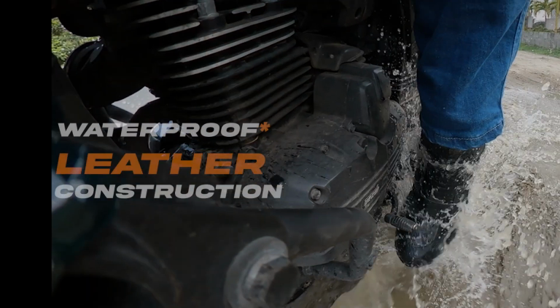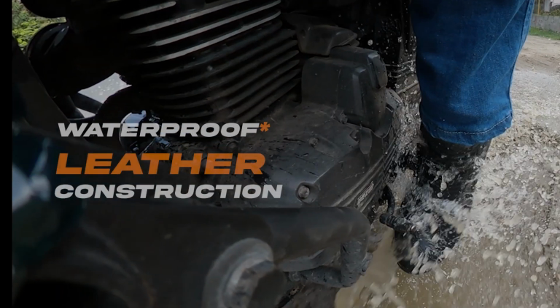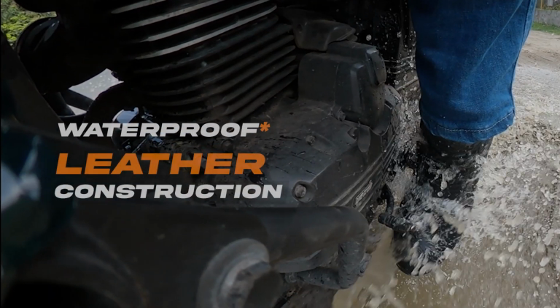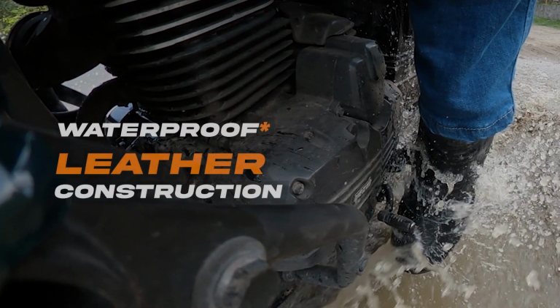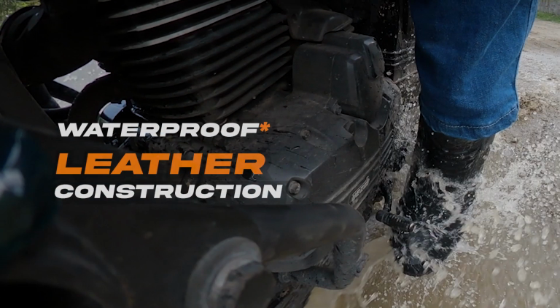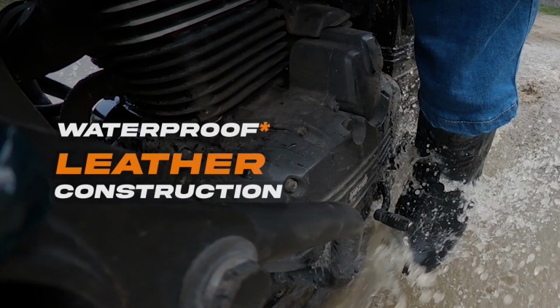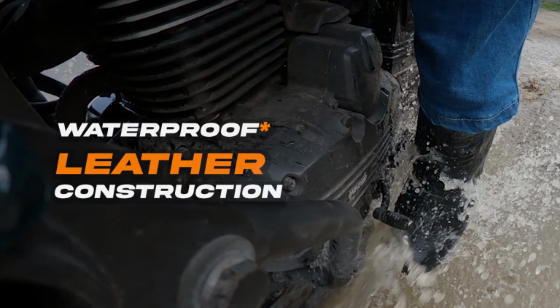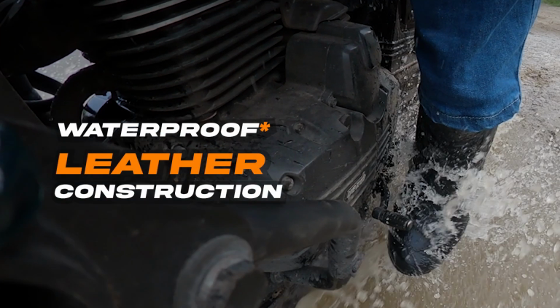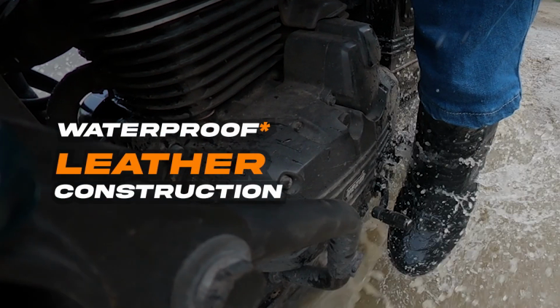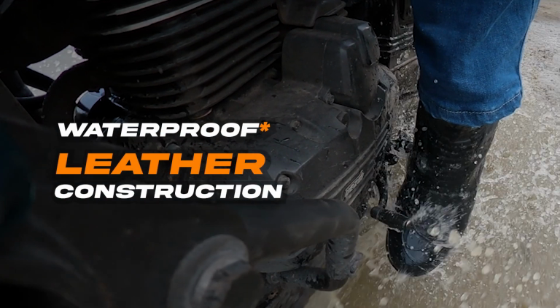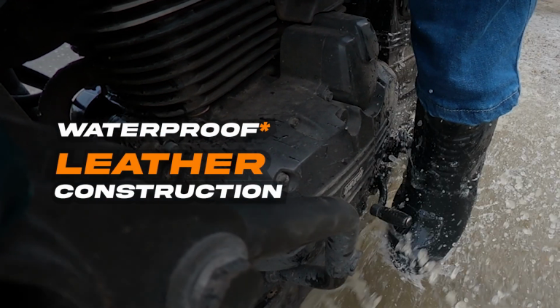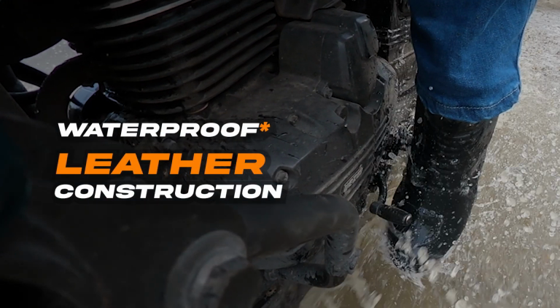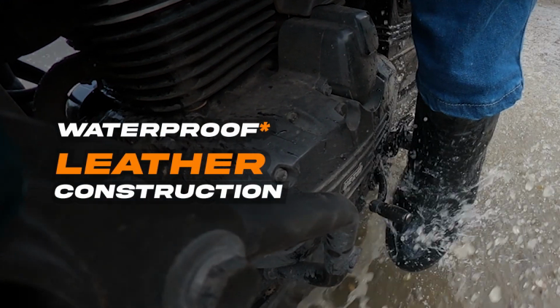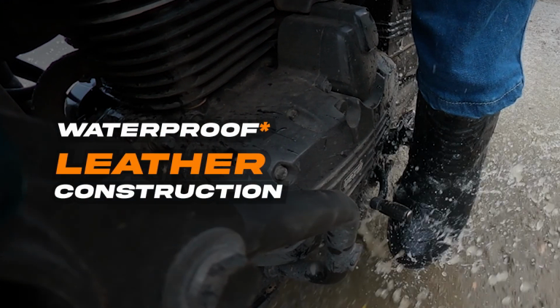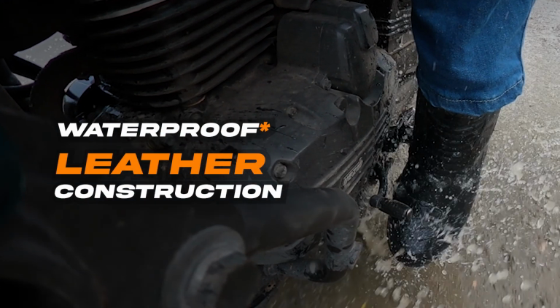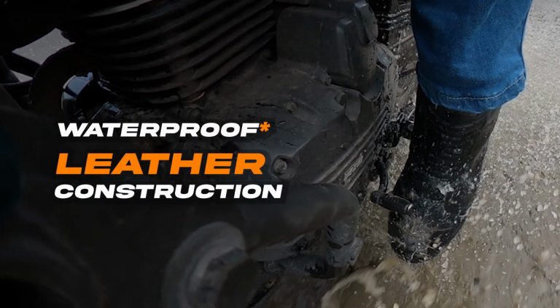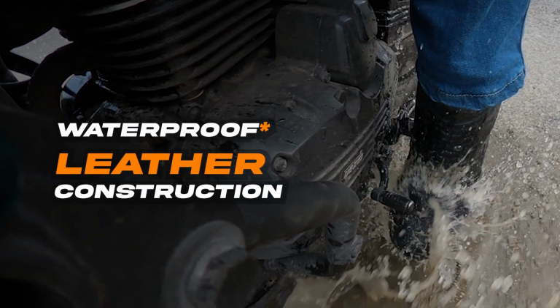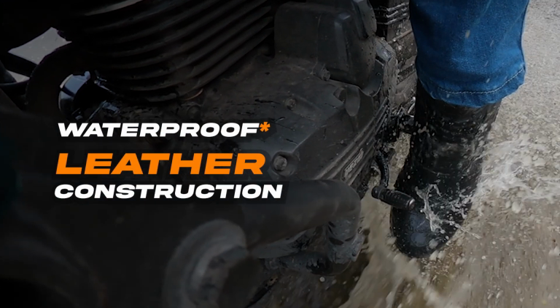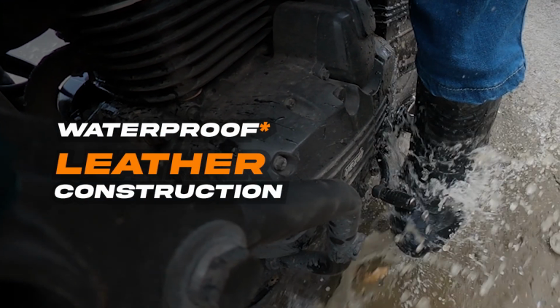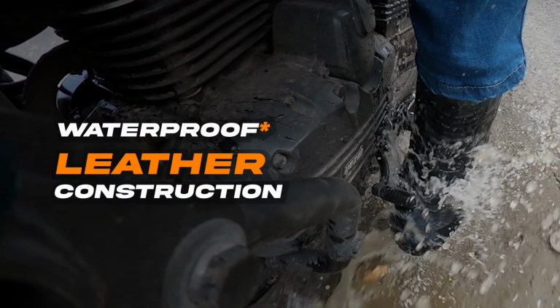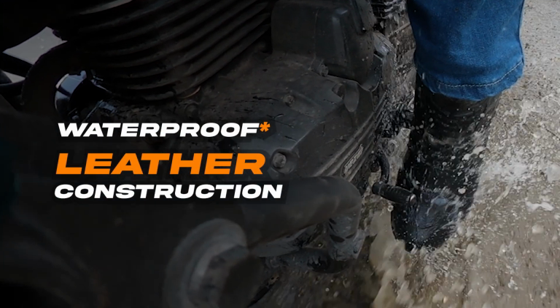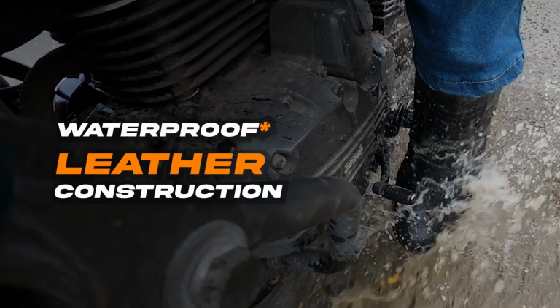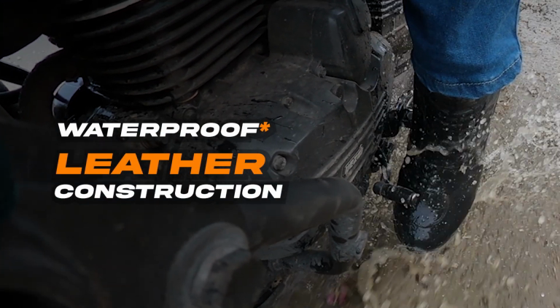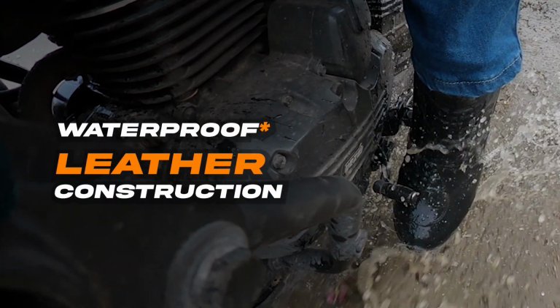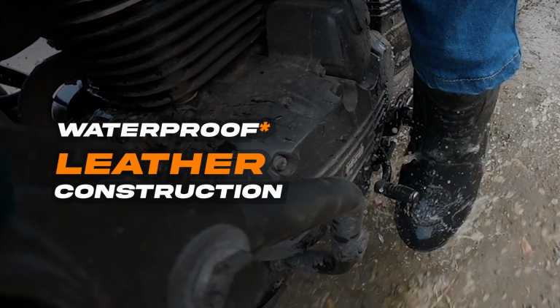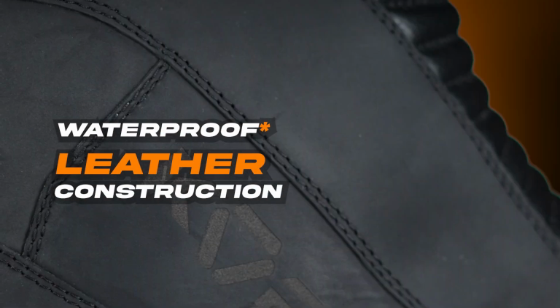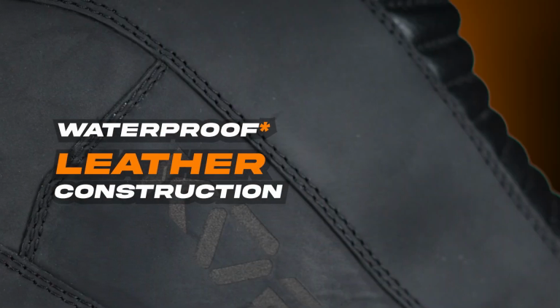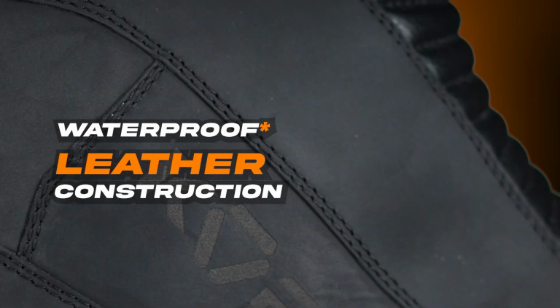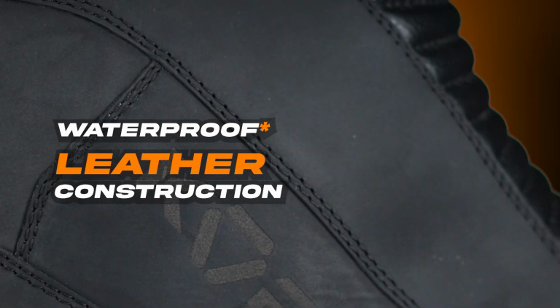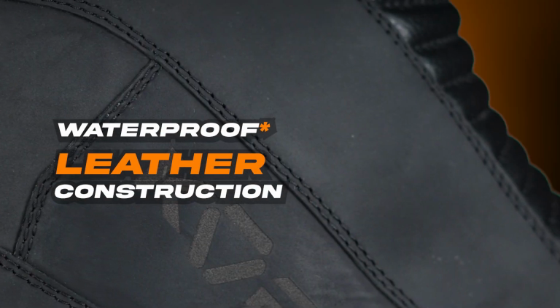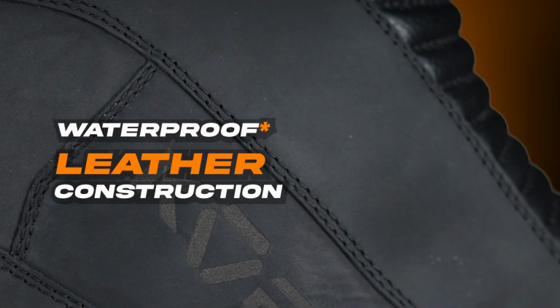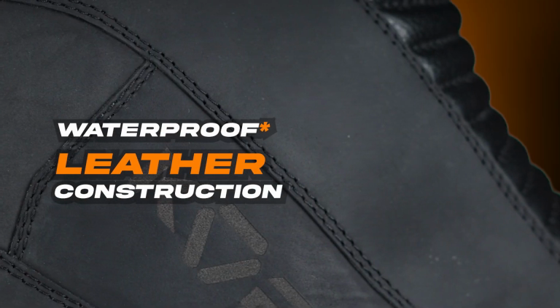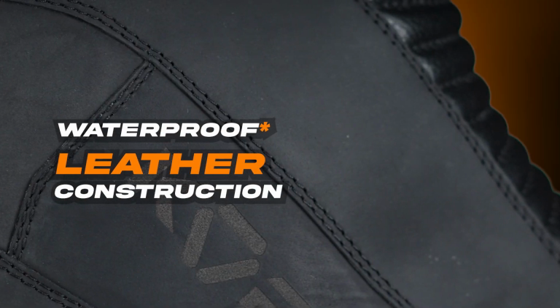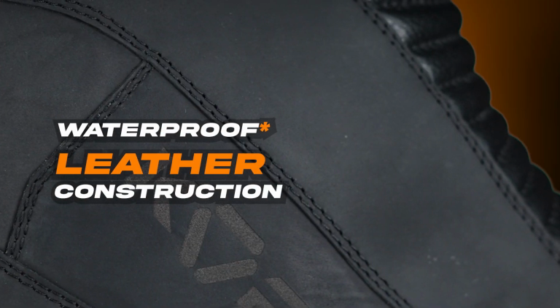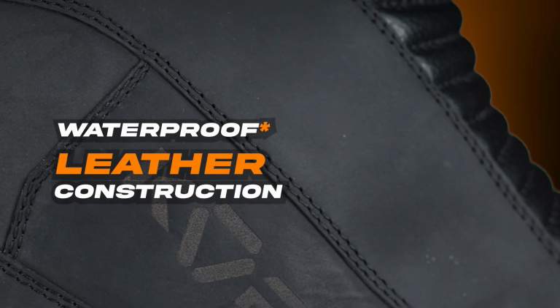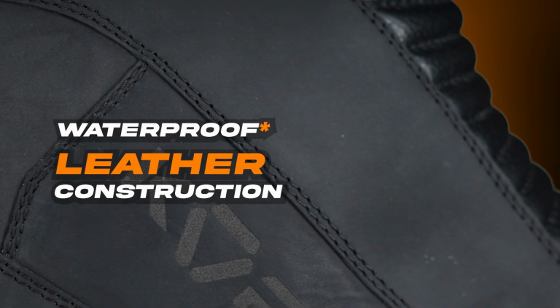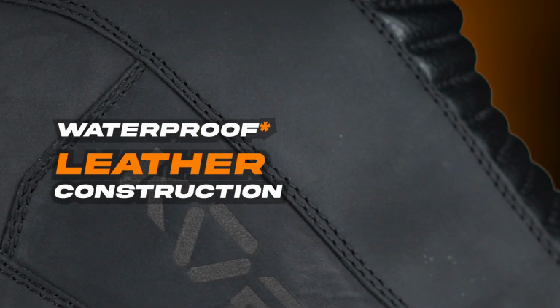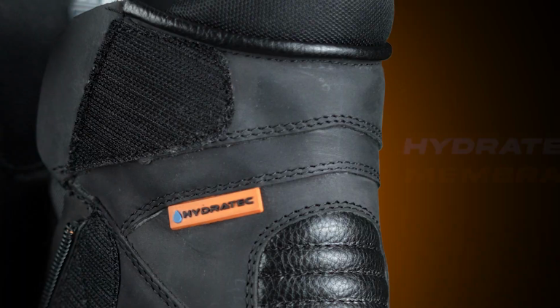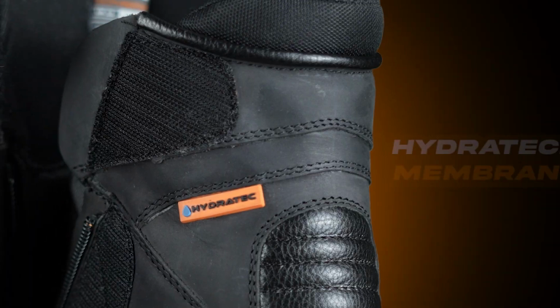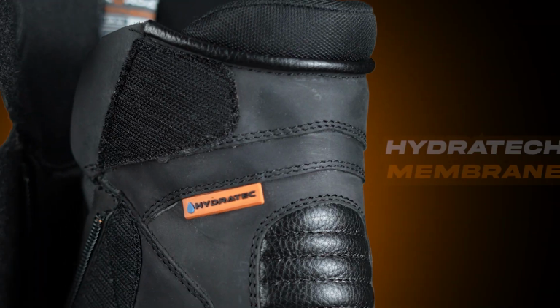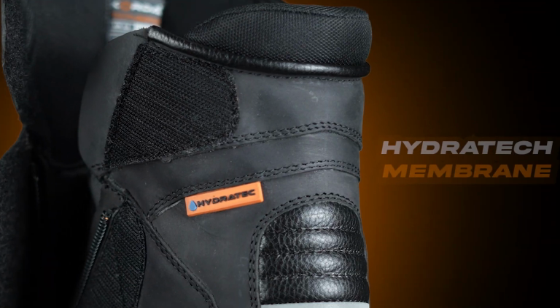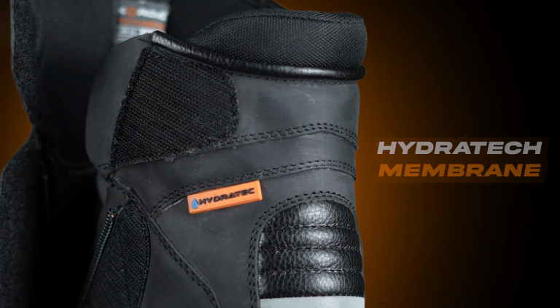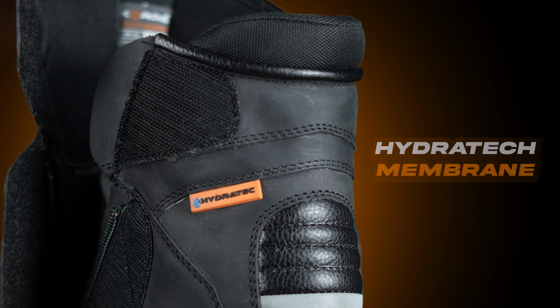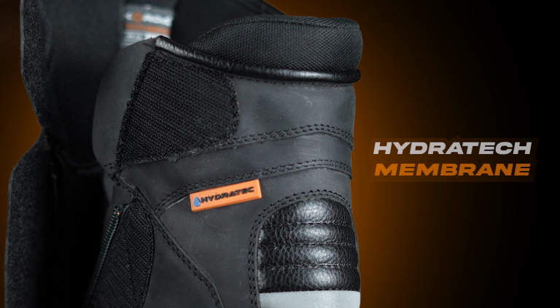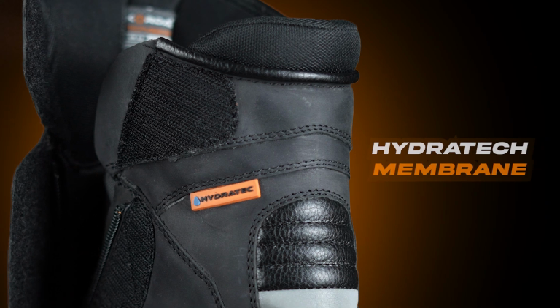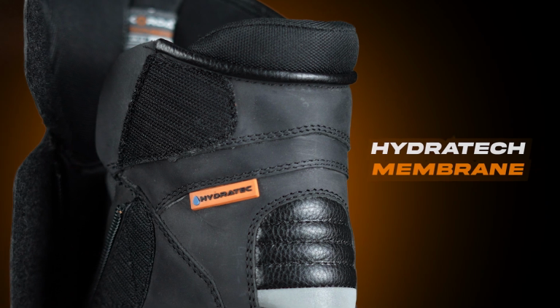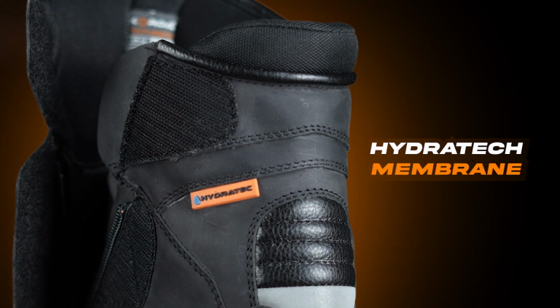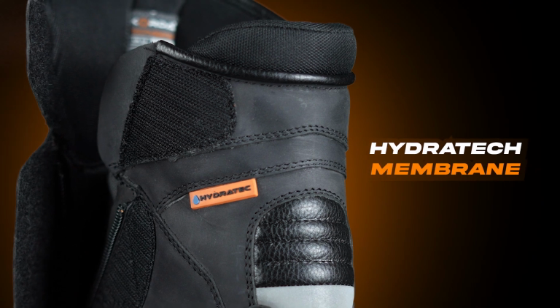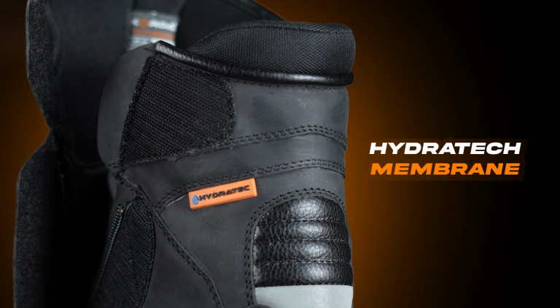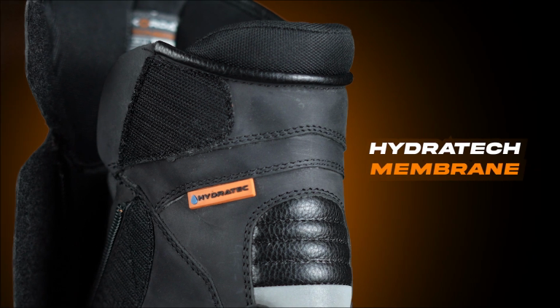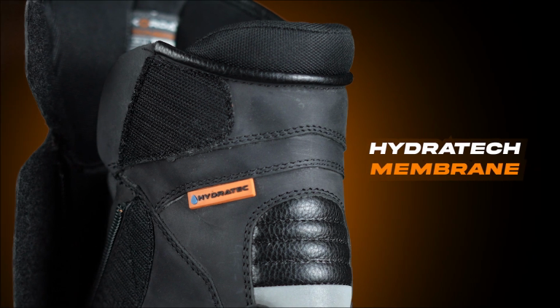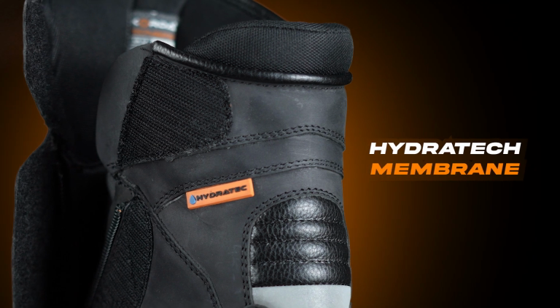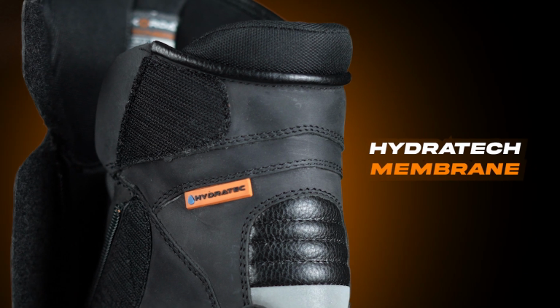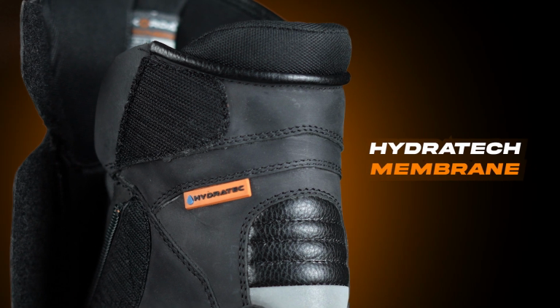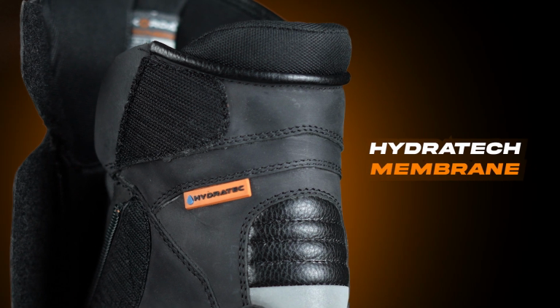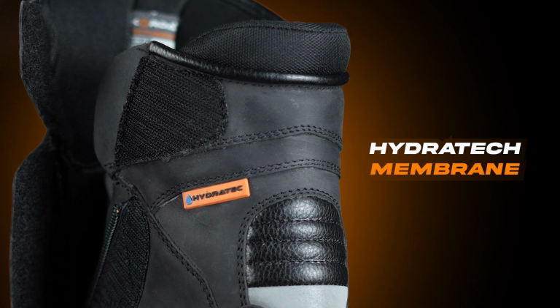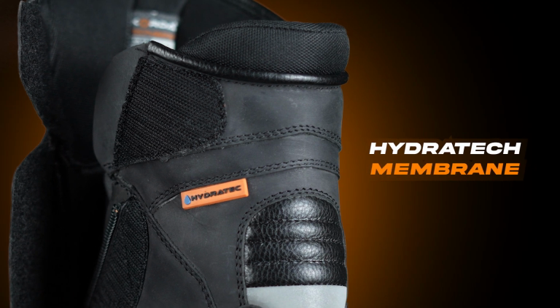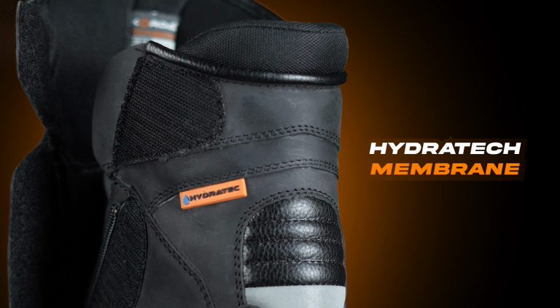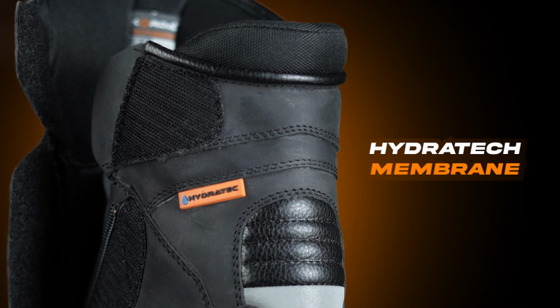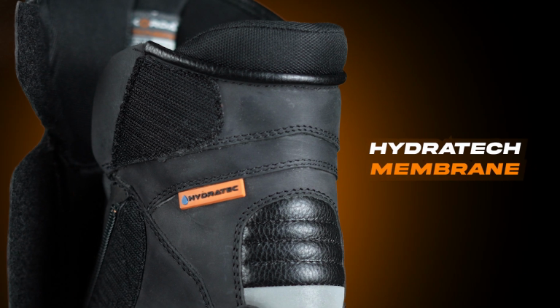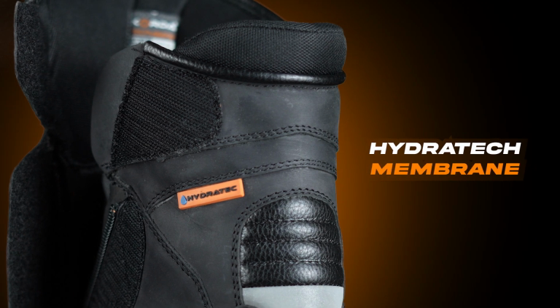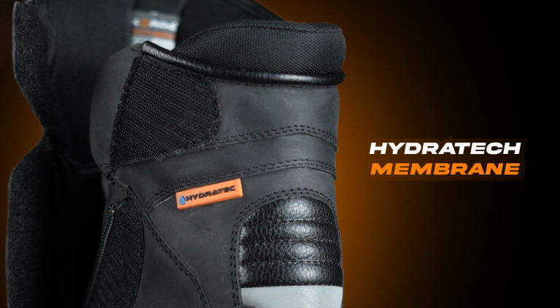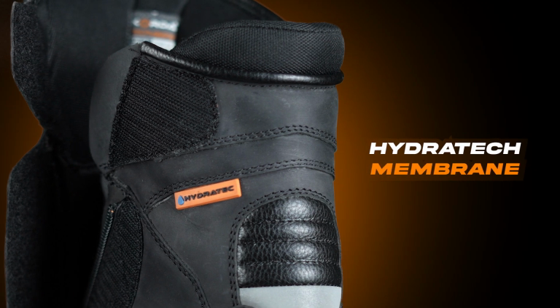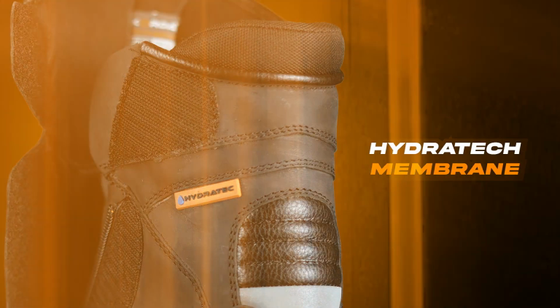Waterproof leather construction keeps your feet dry in all conditions. The Hydratec membrane wicks away moisture.